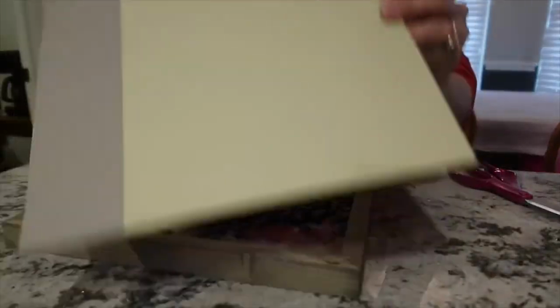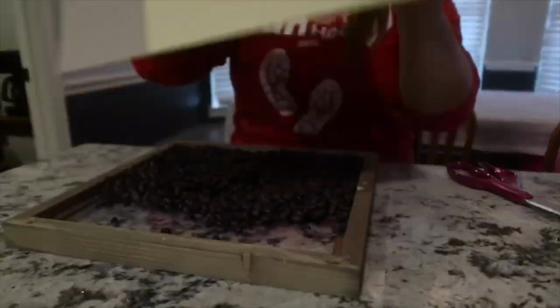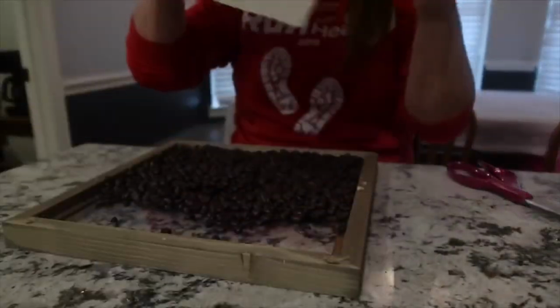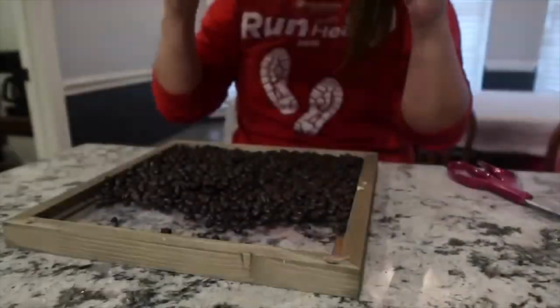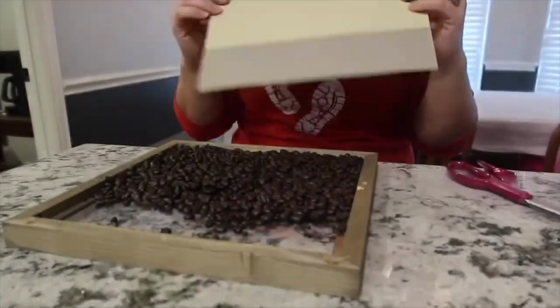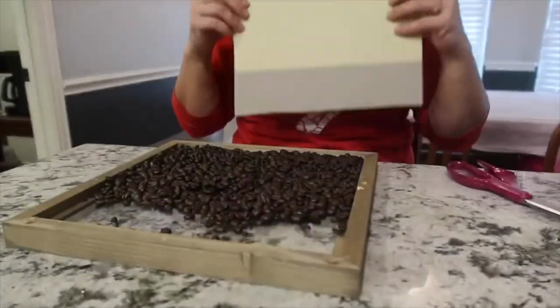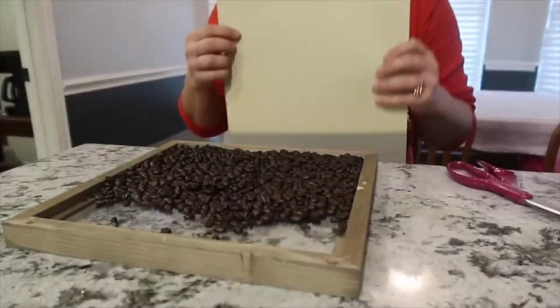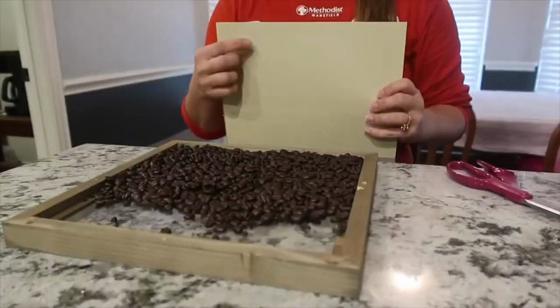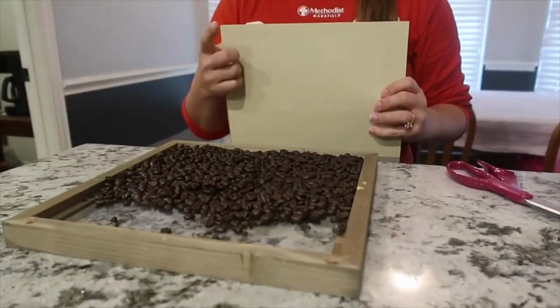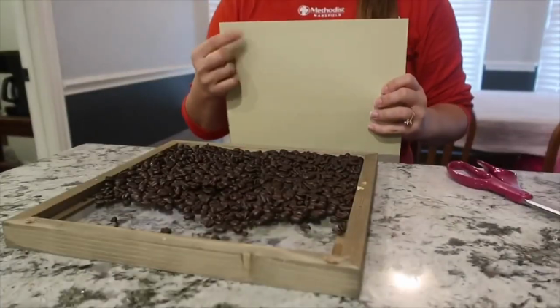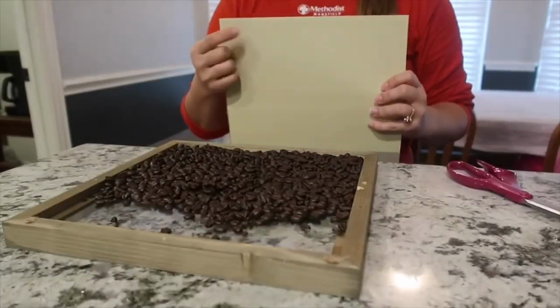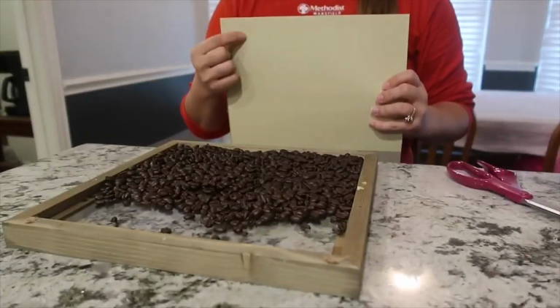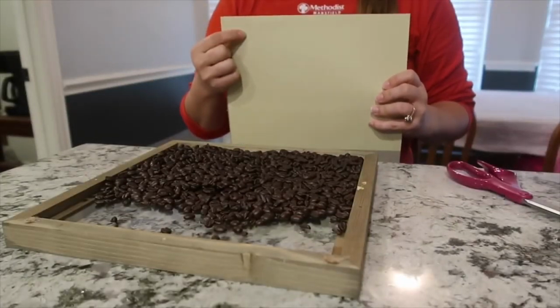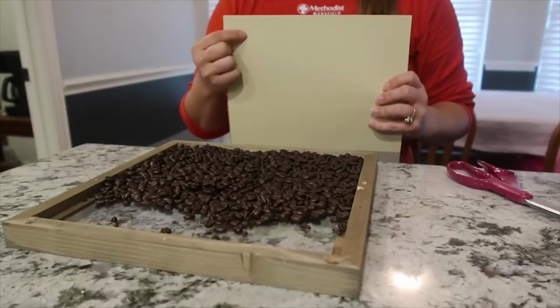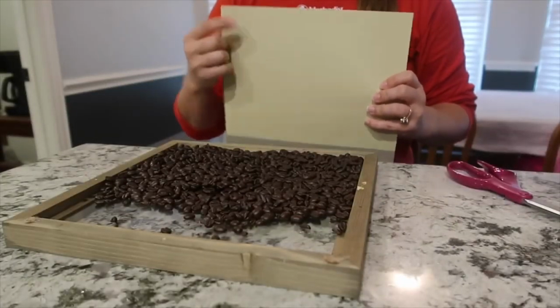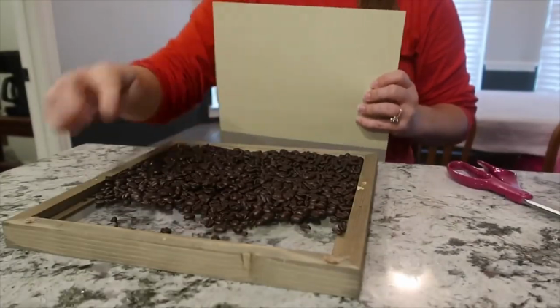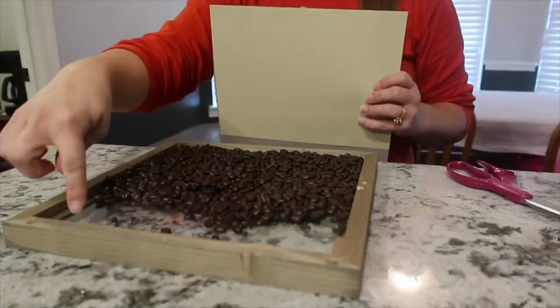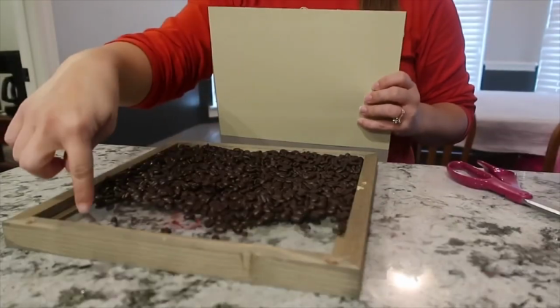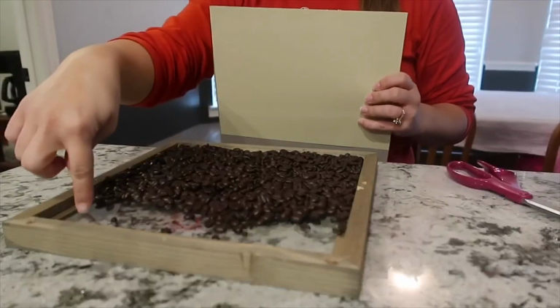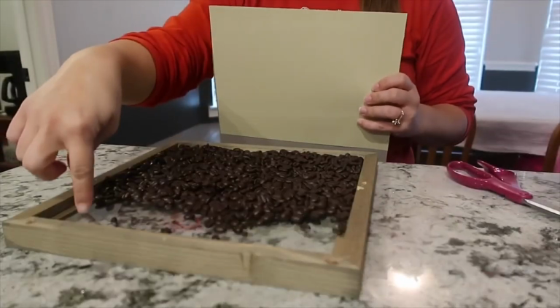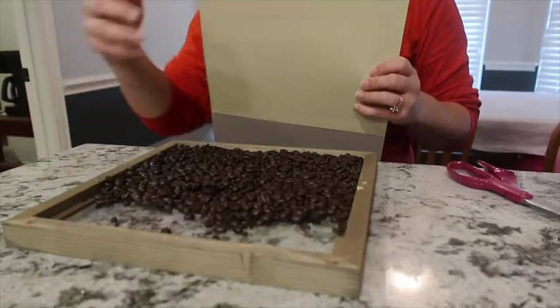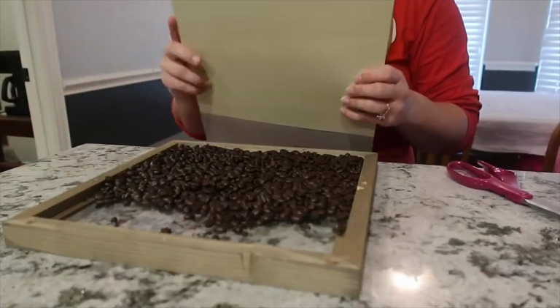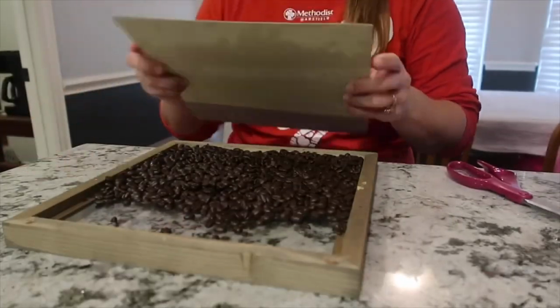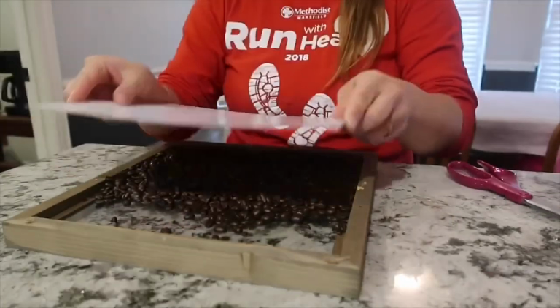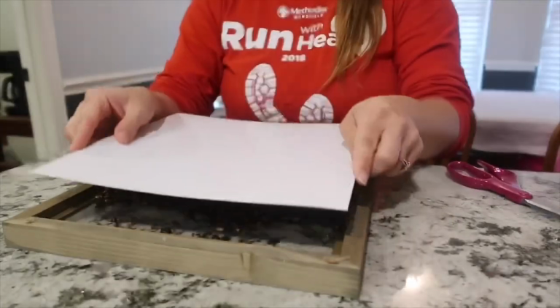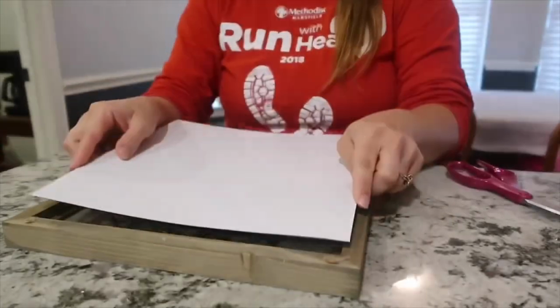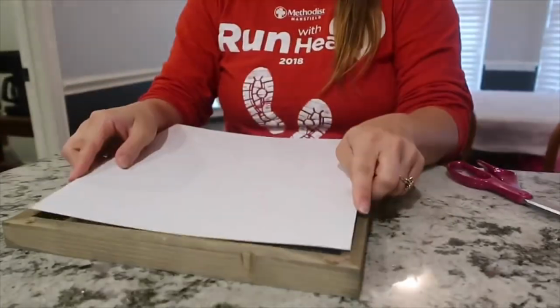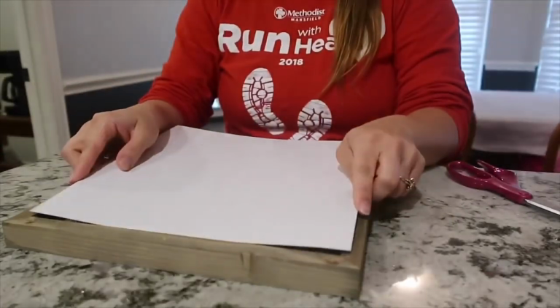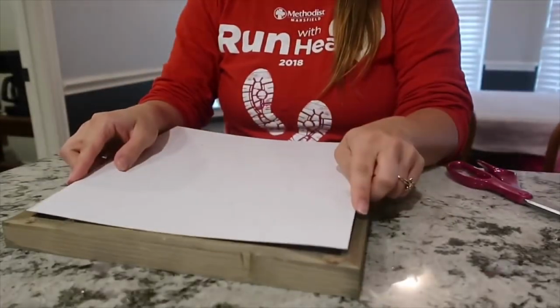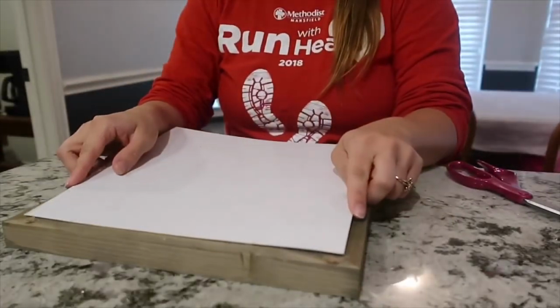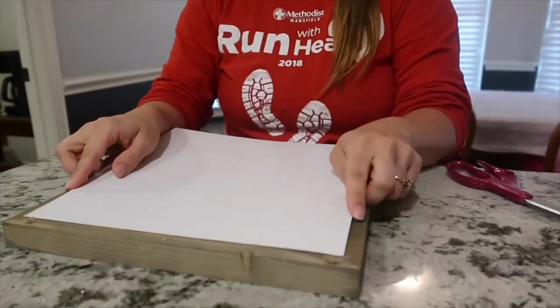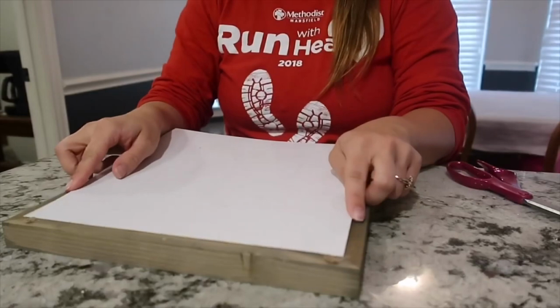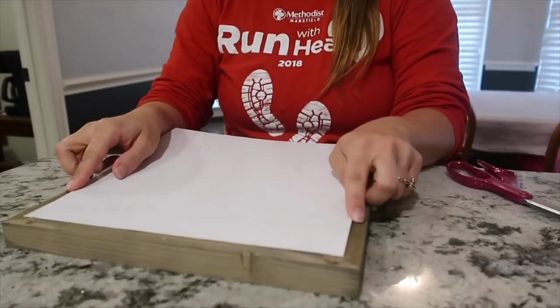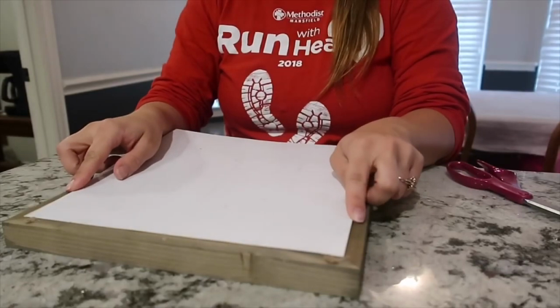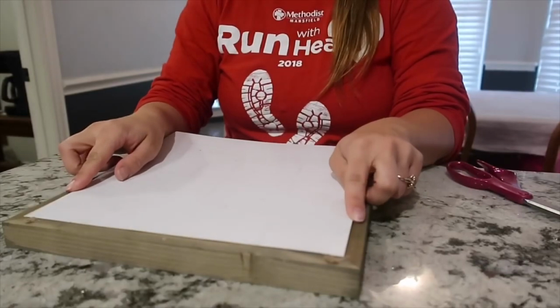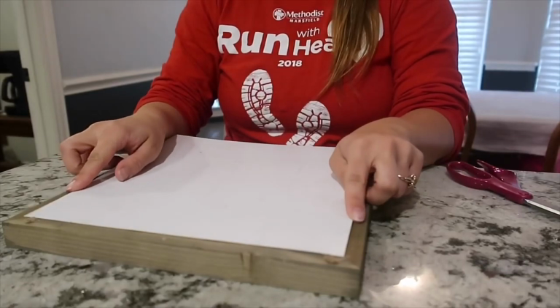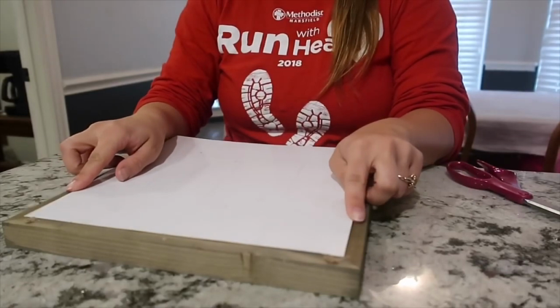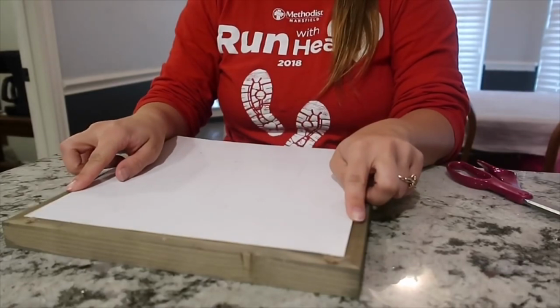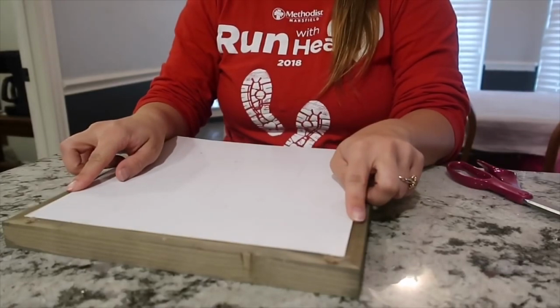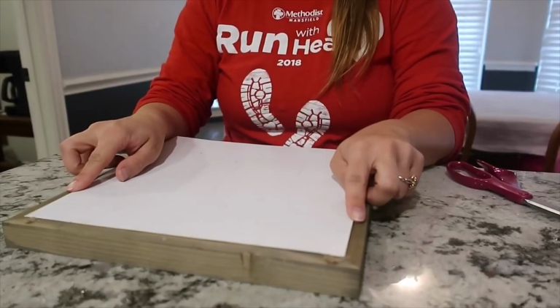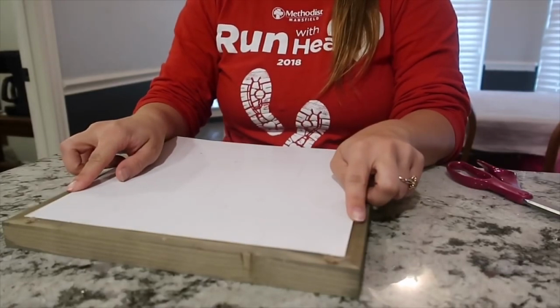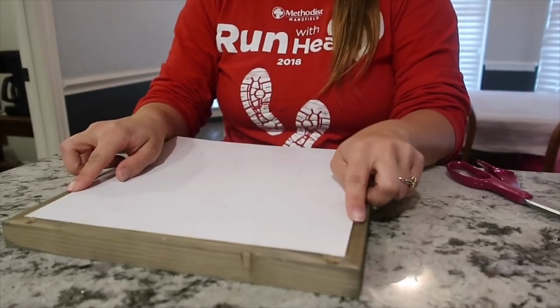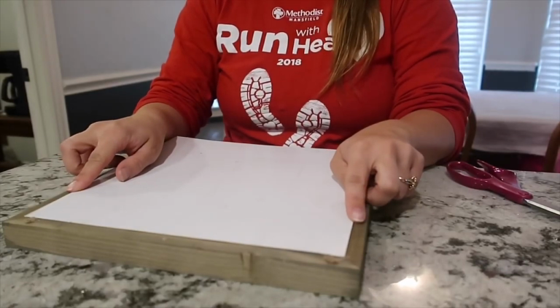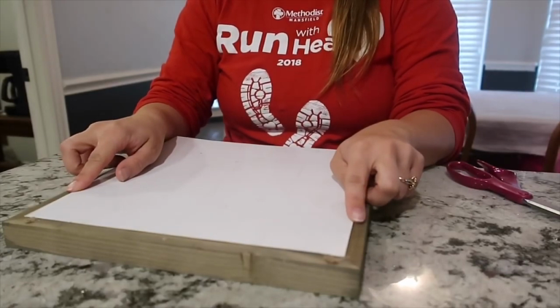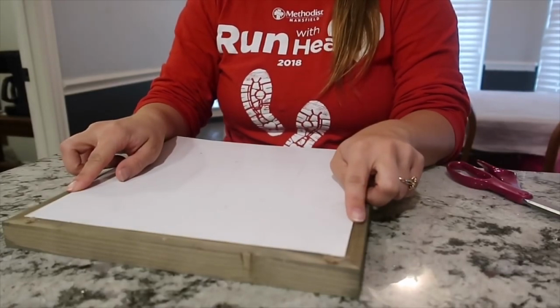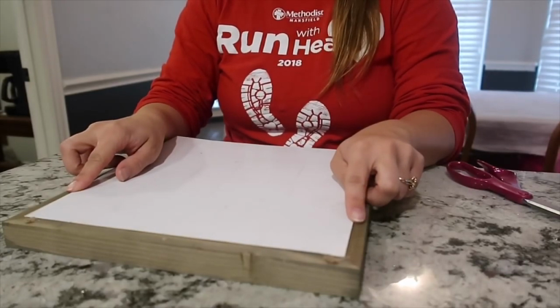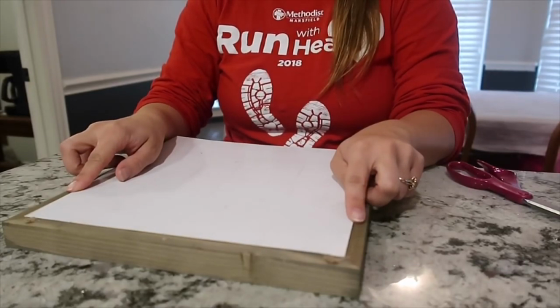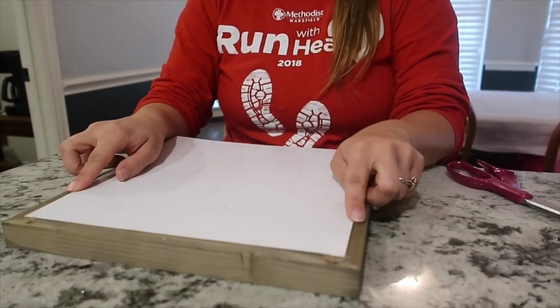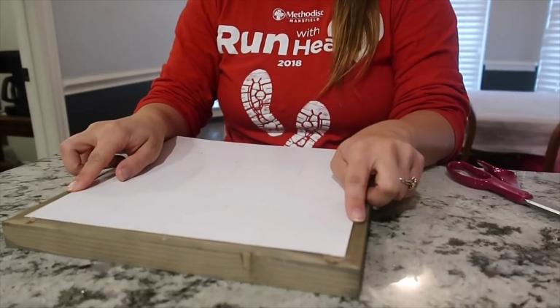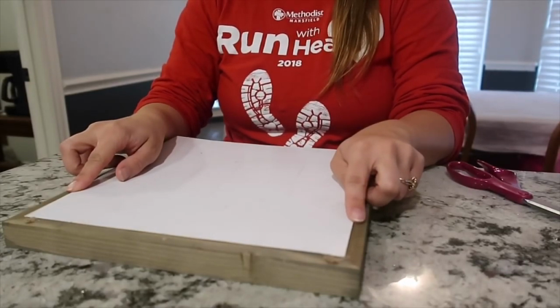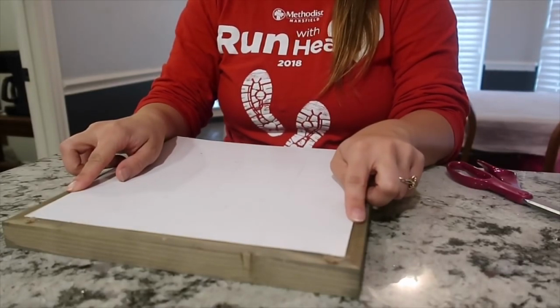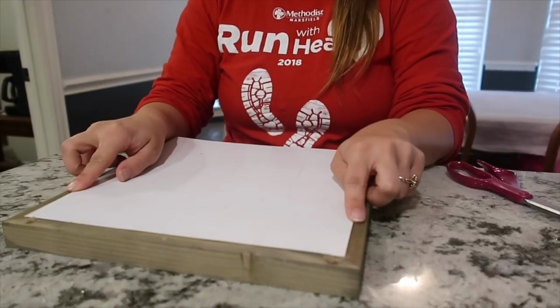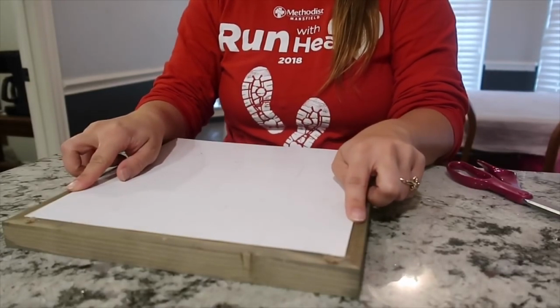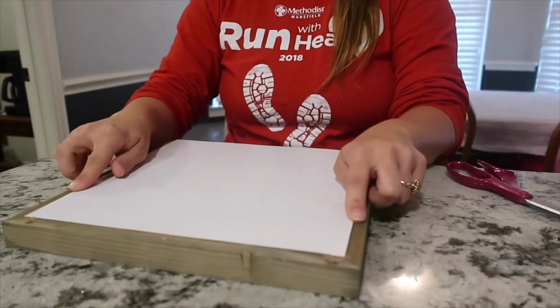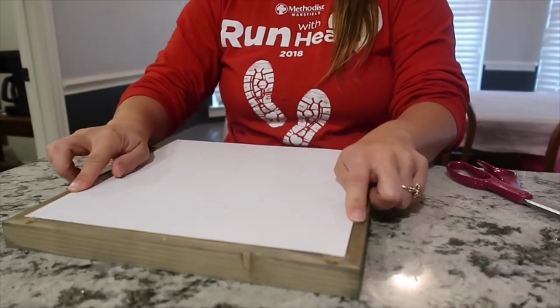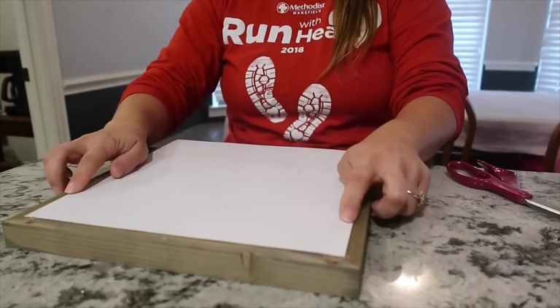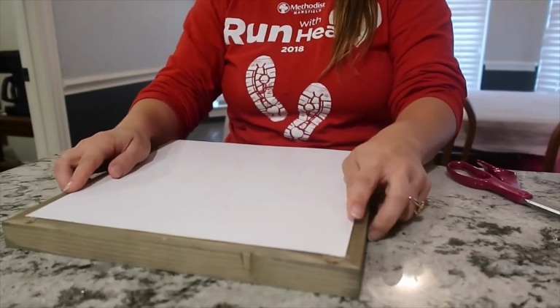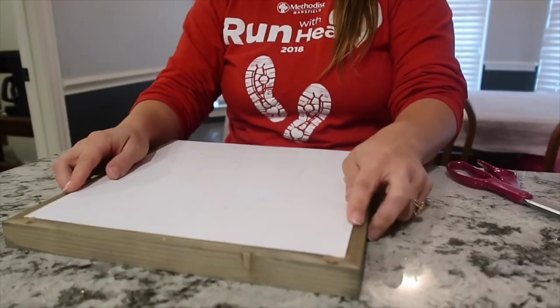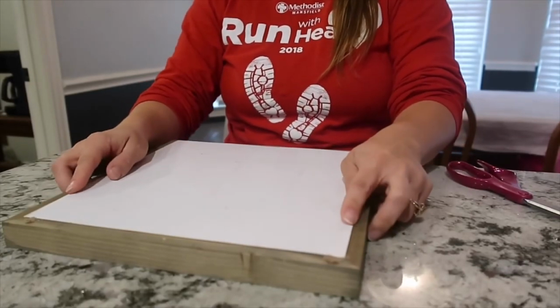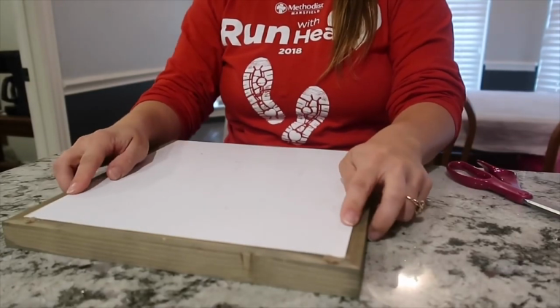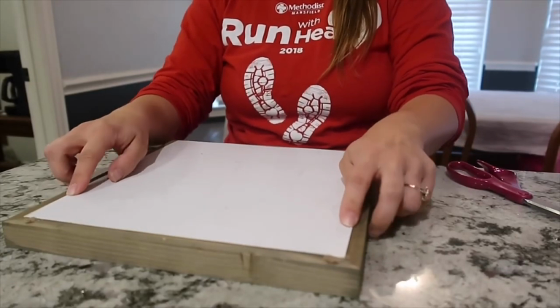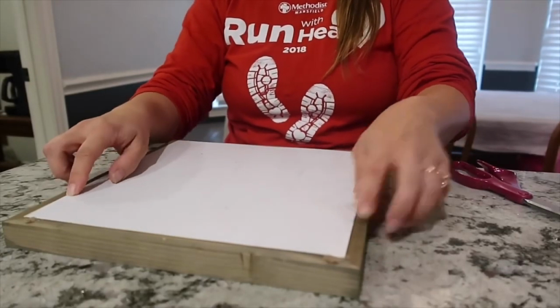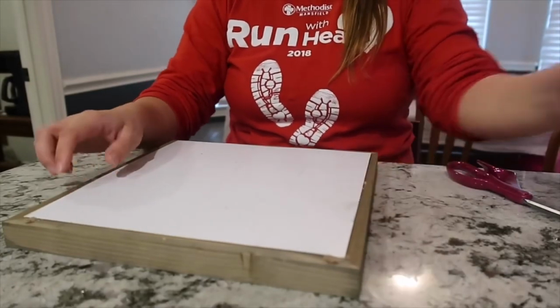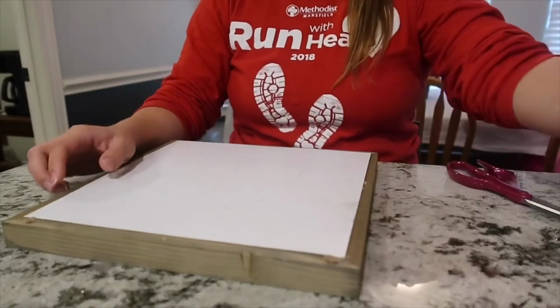Once I feel that I have enough coffee beans, I'm going to make sure I have the top piece of my cardboard, and I'm going to glue it to the sign.